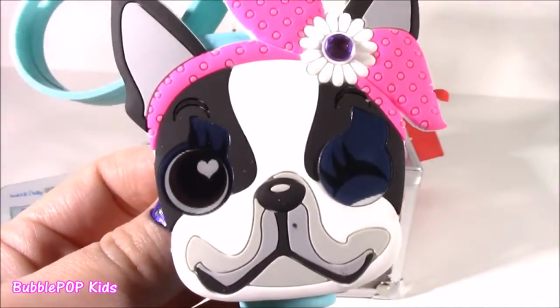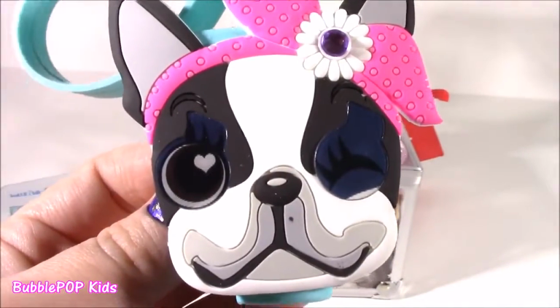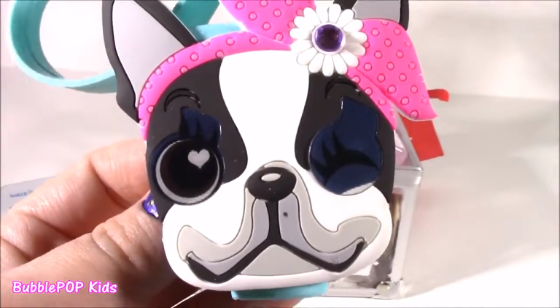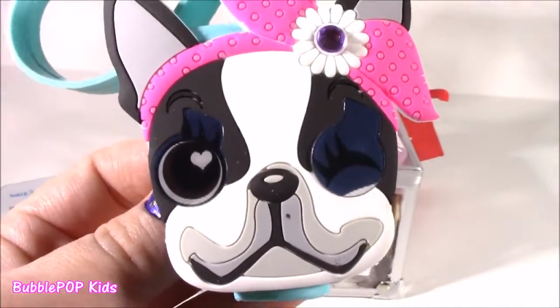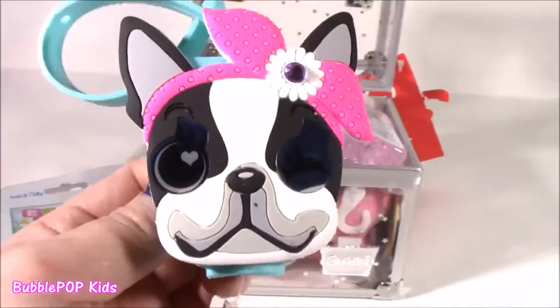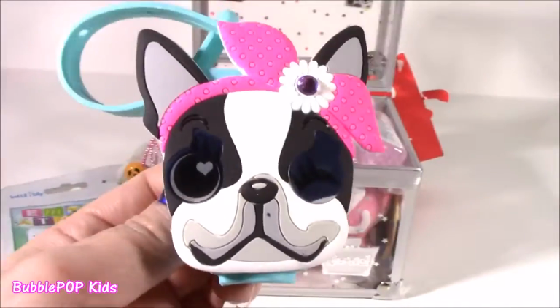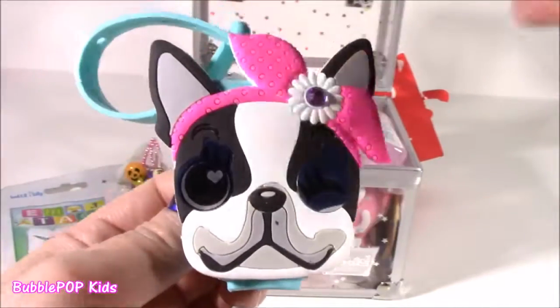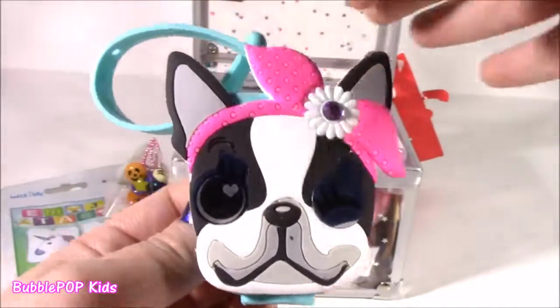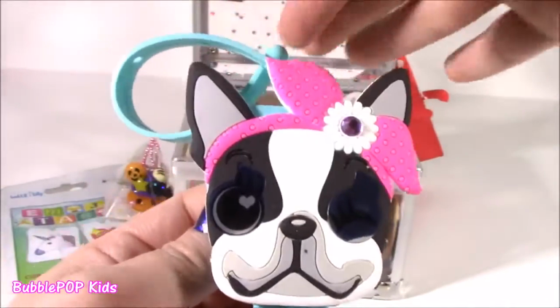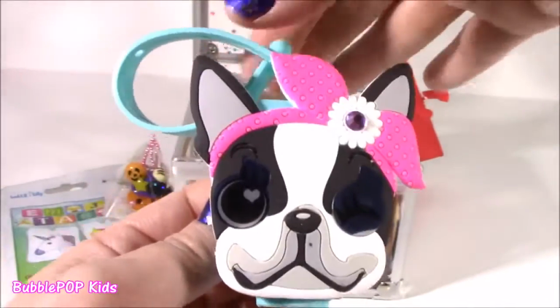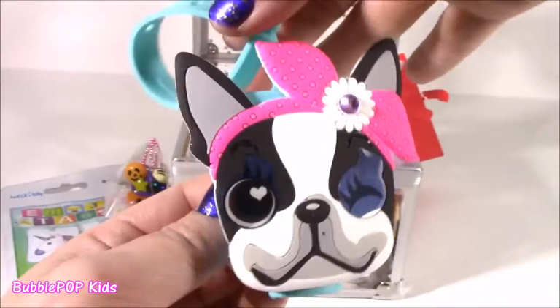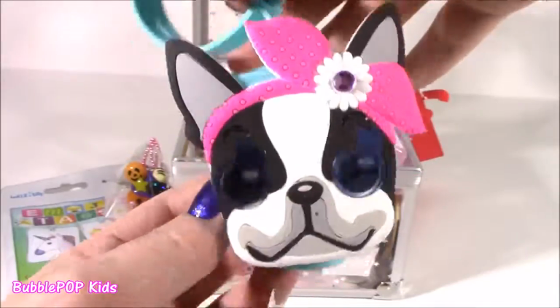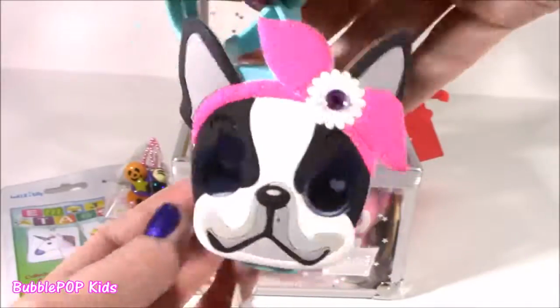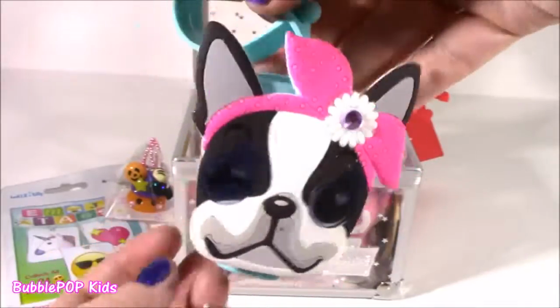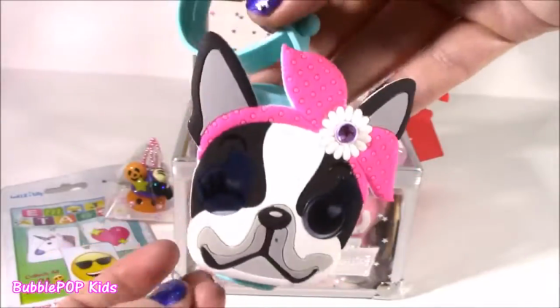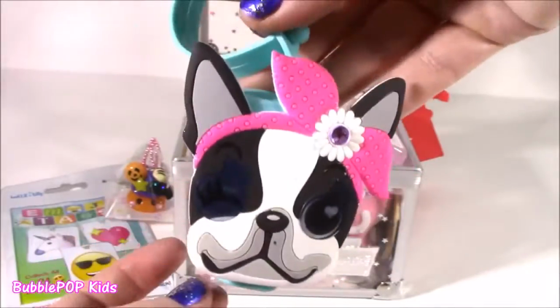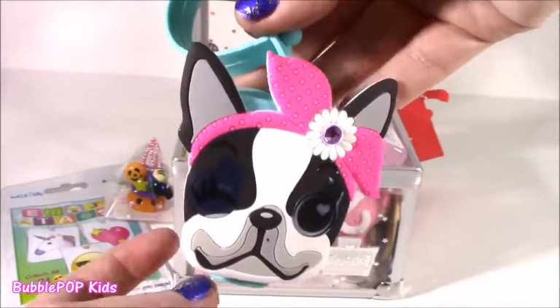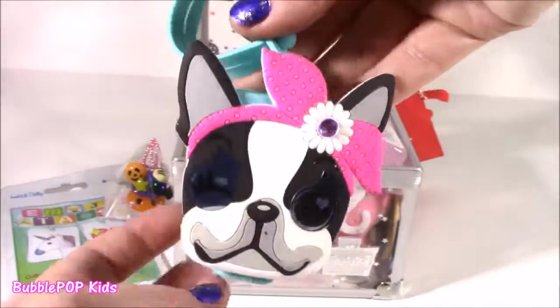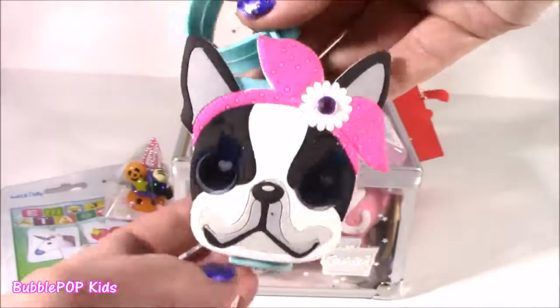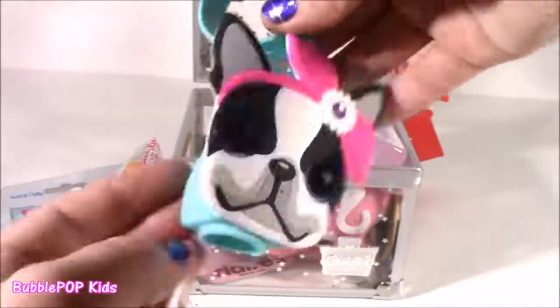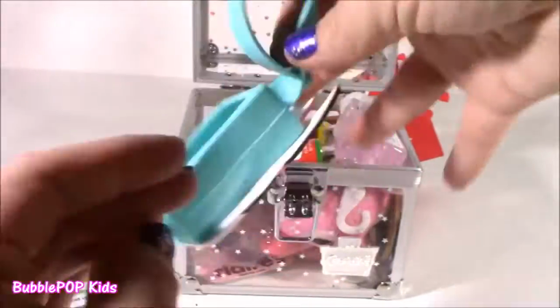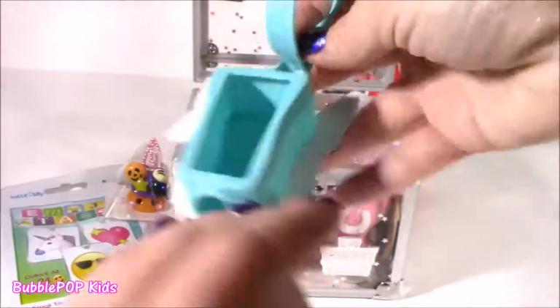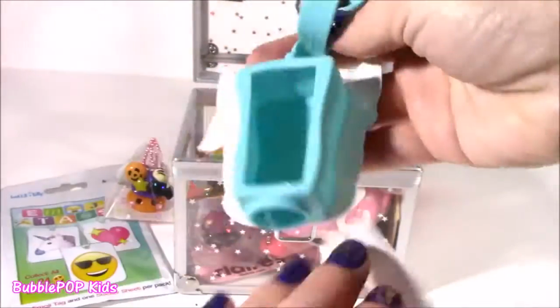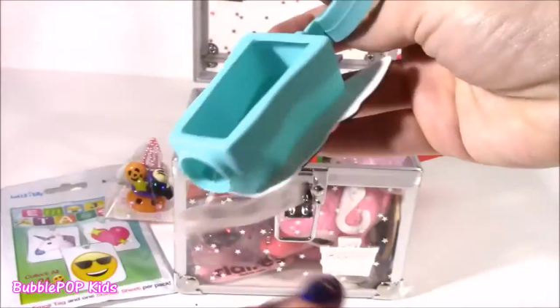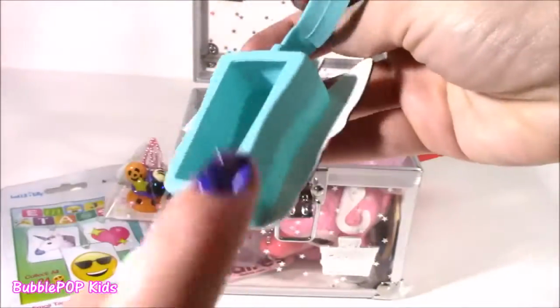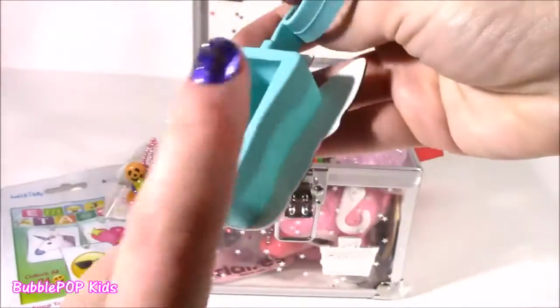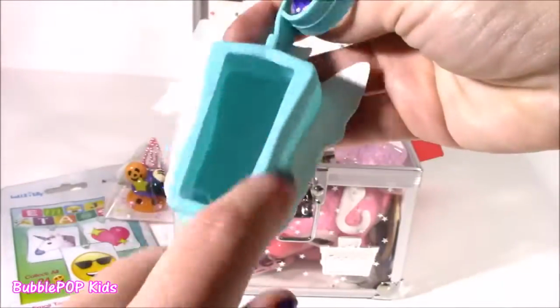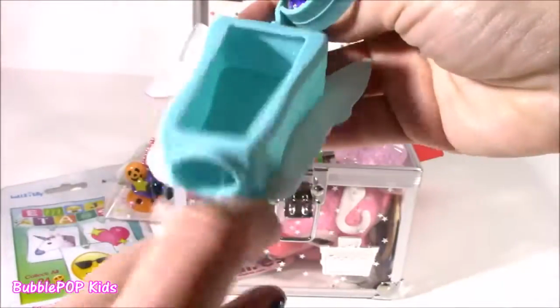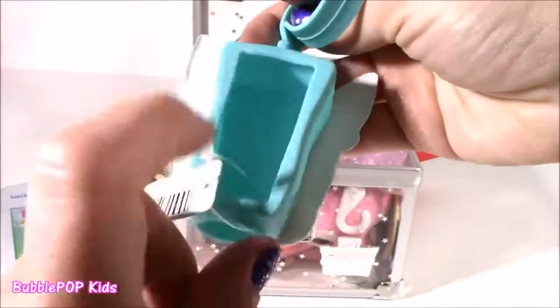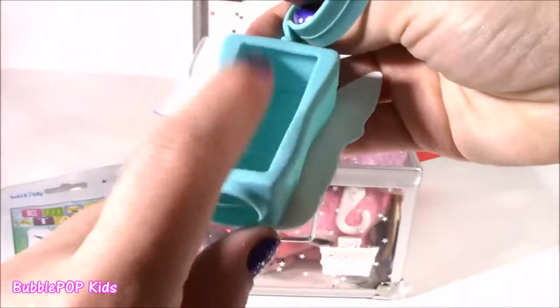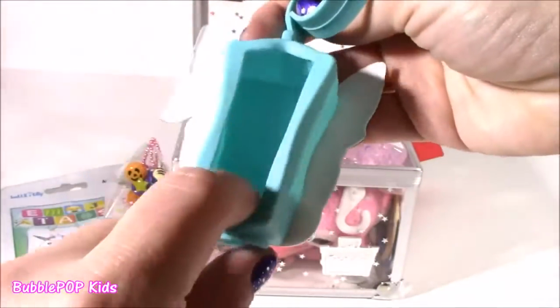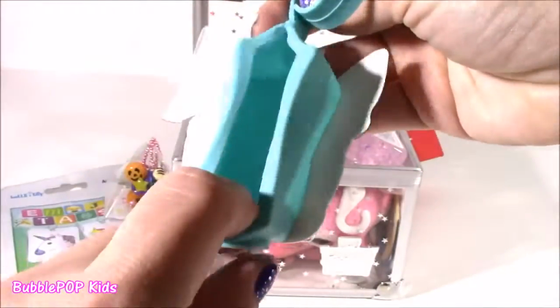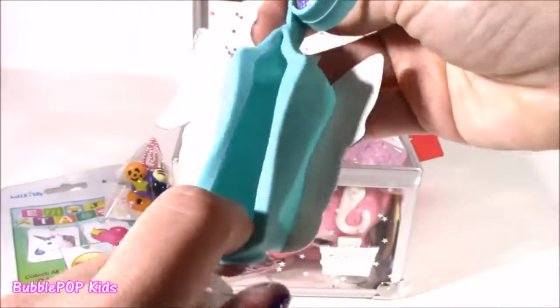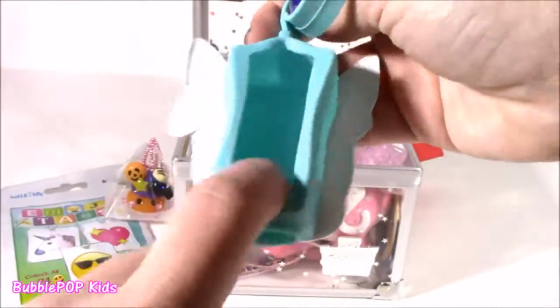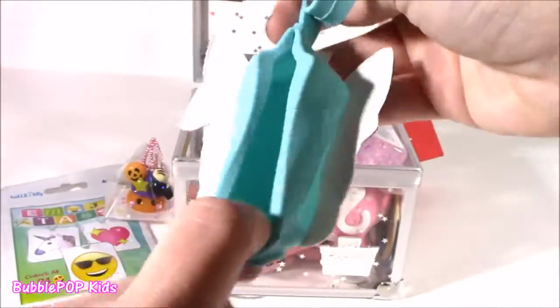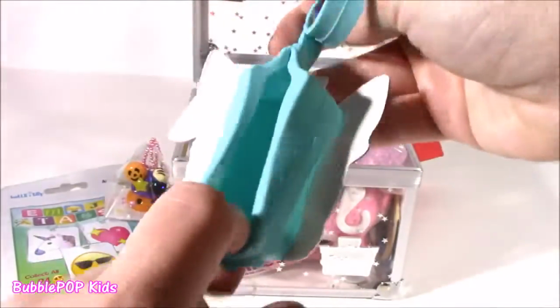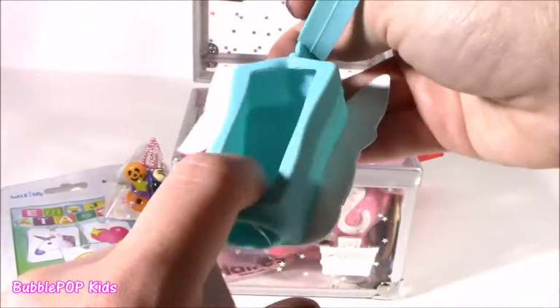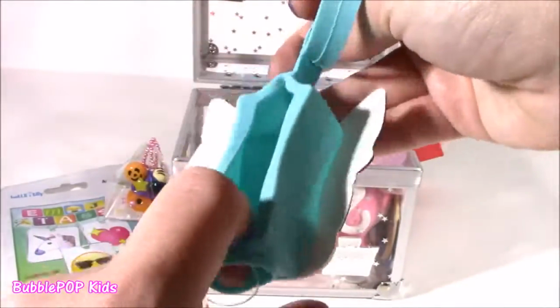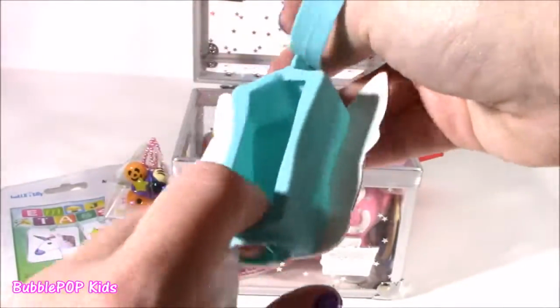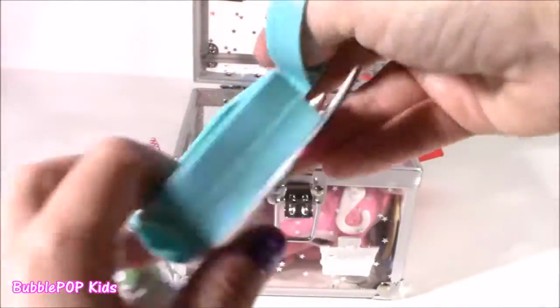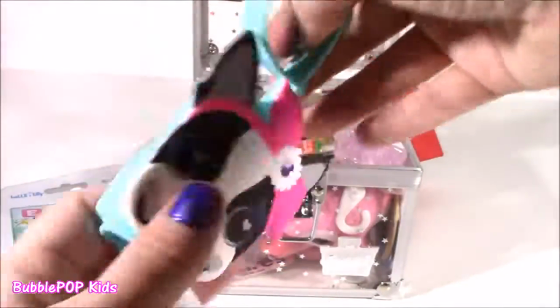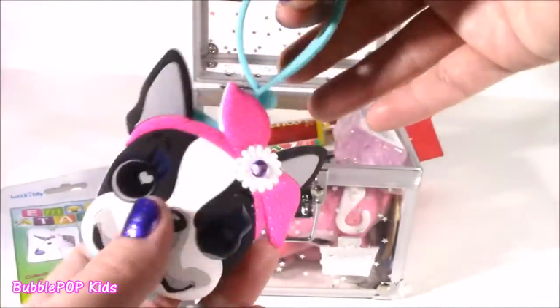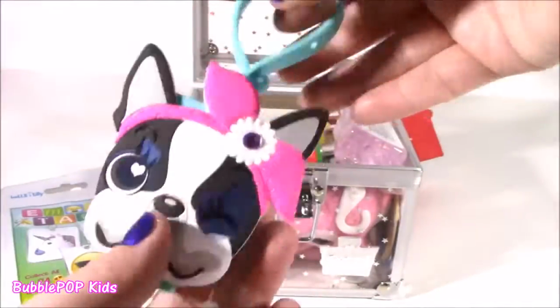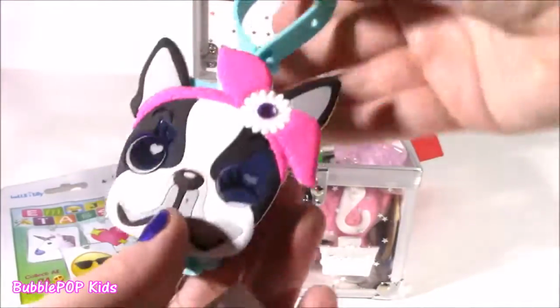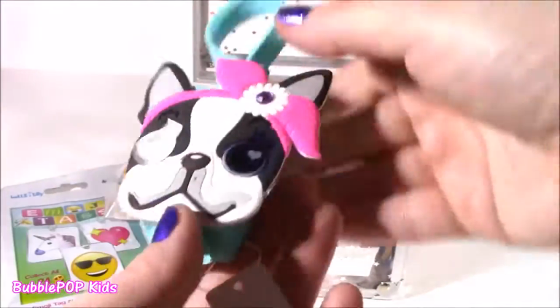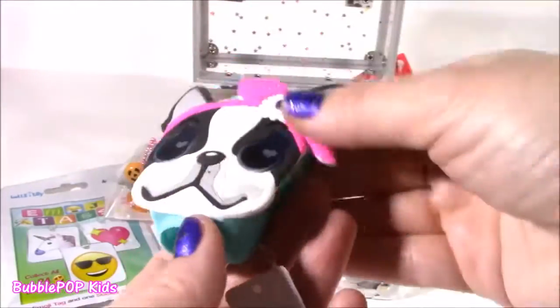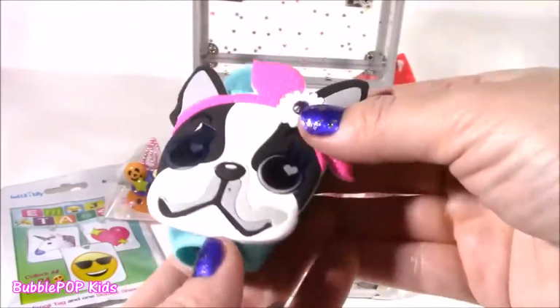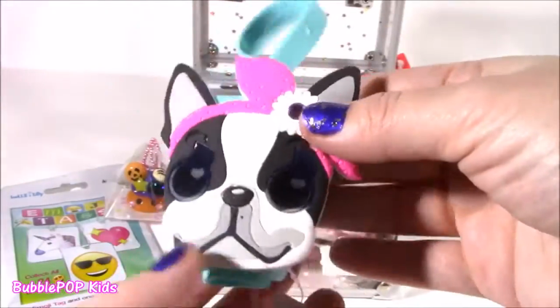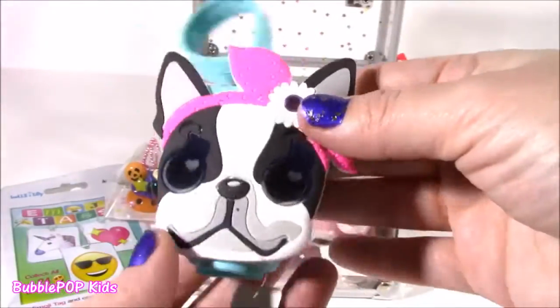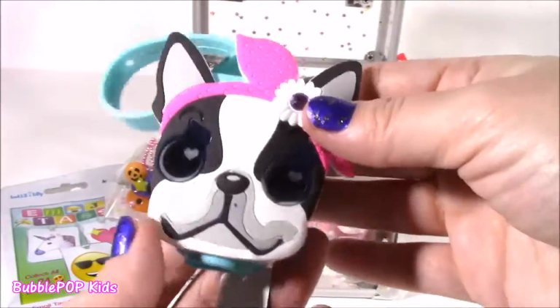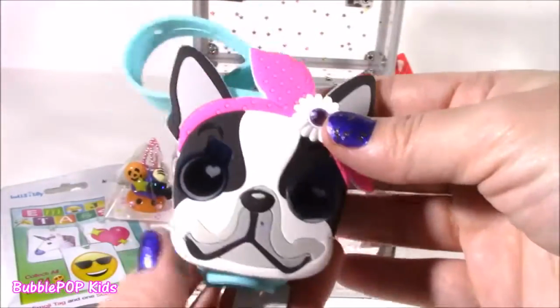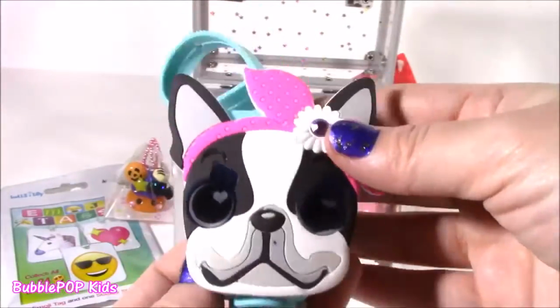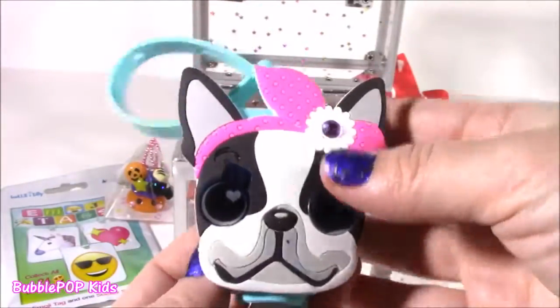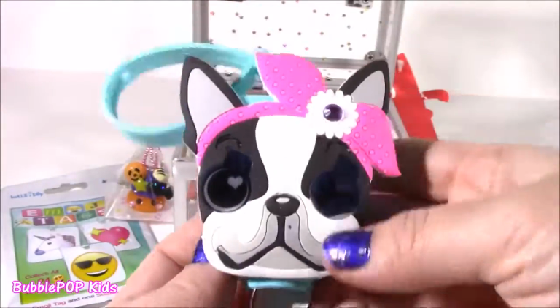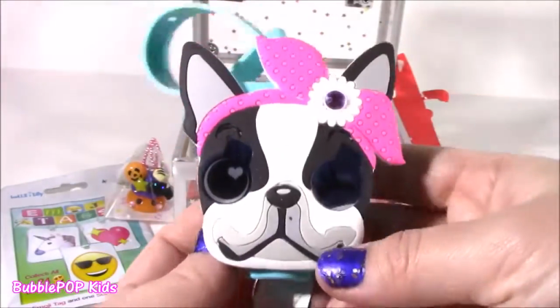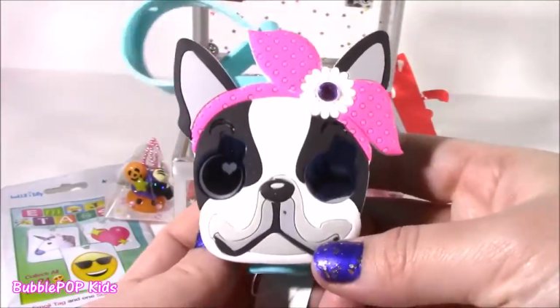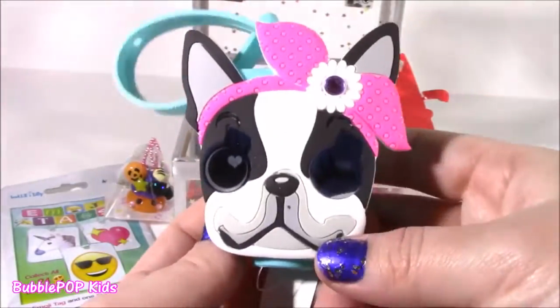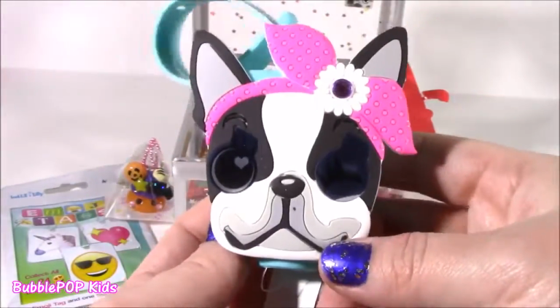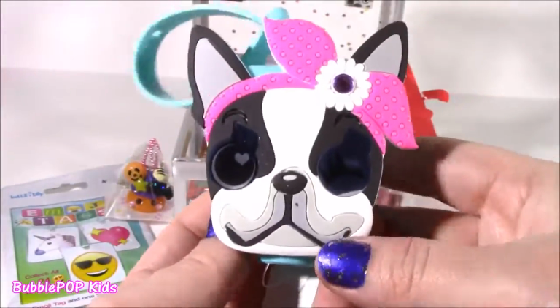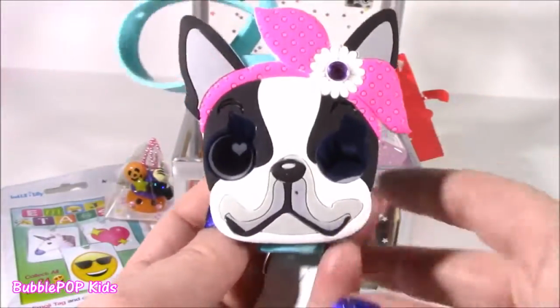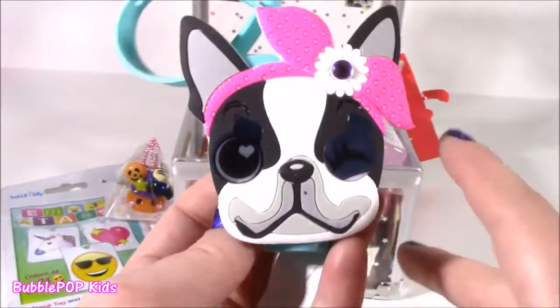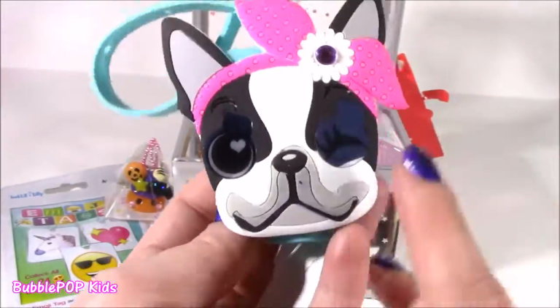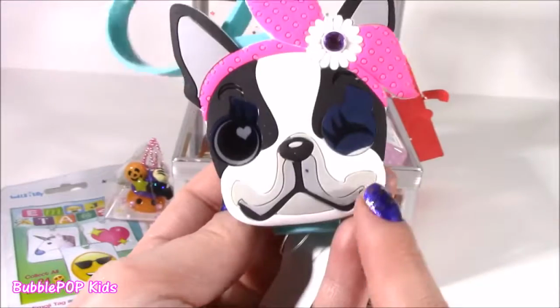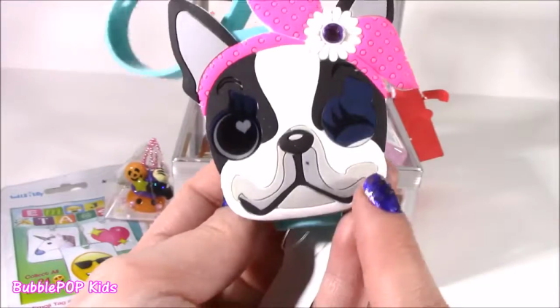Got a gorgeous little hand sanitizer with a little sling or holder for it. So cute.